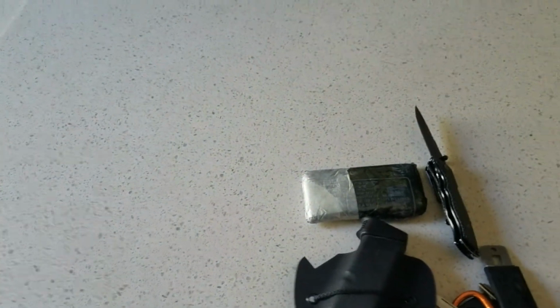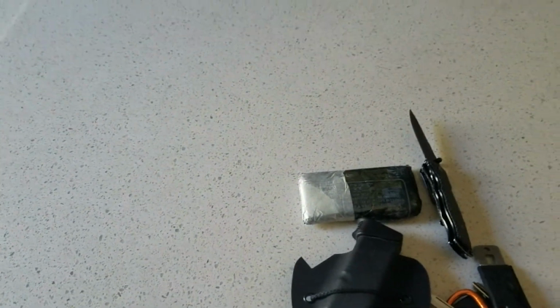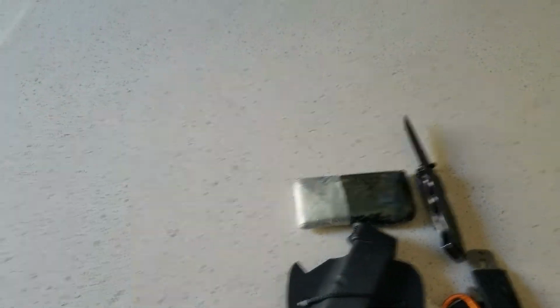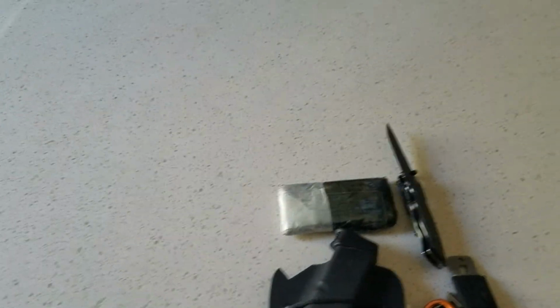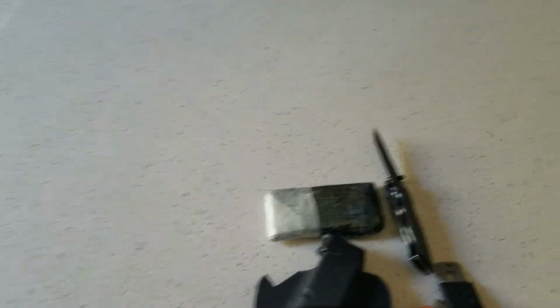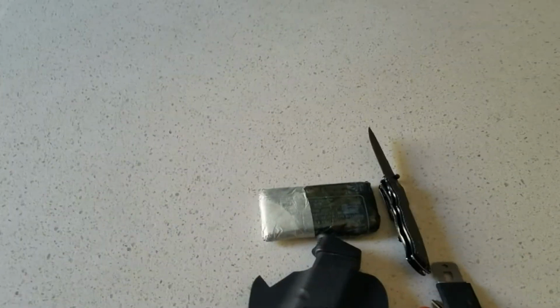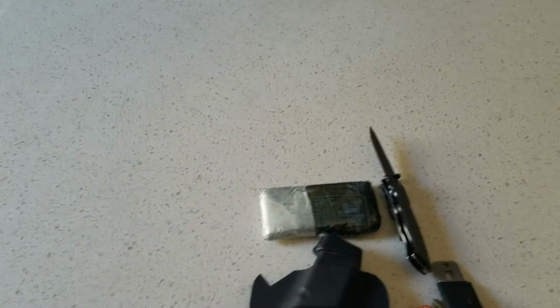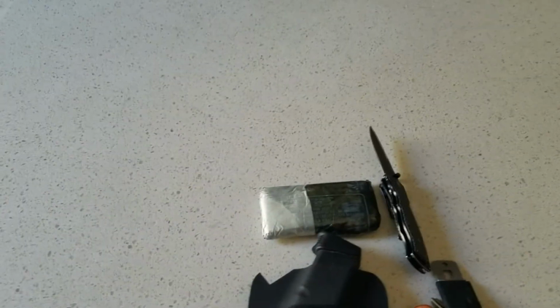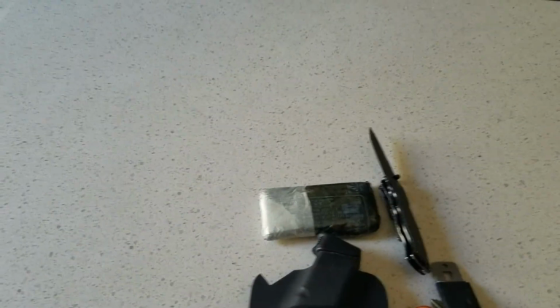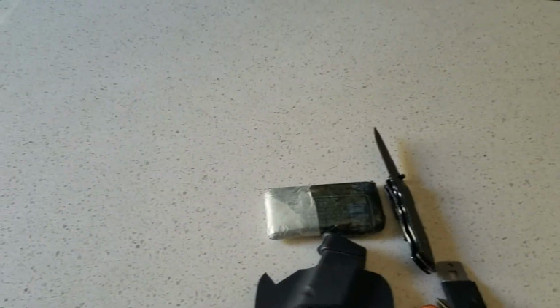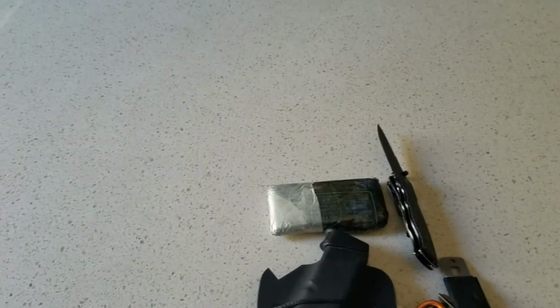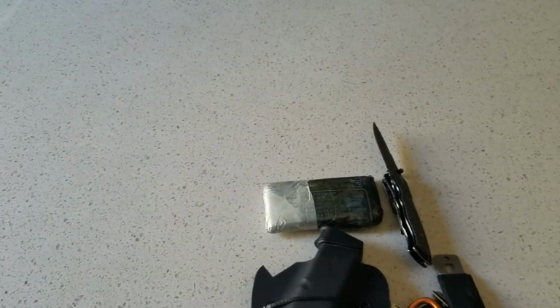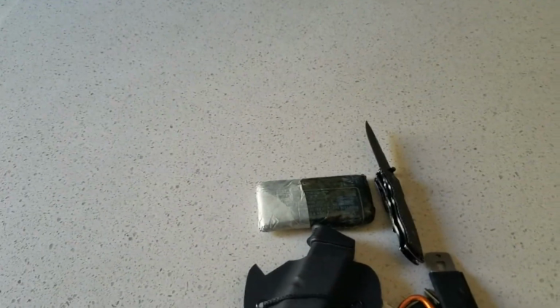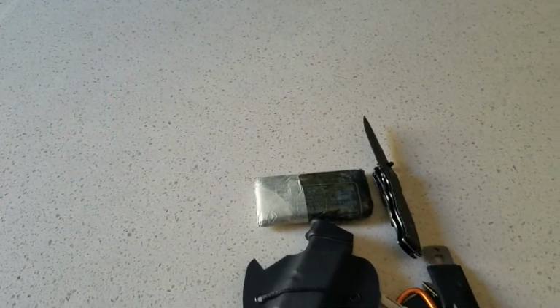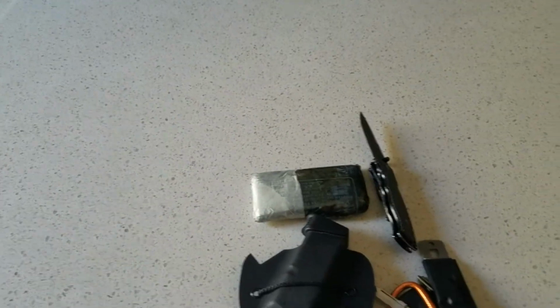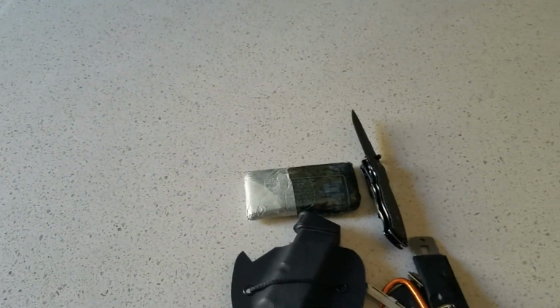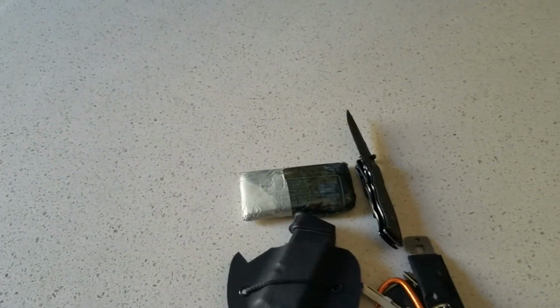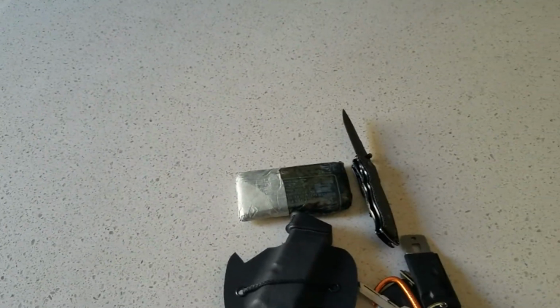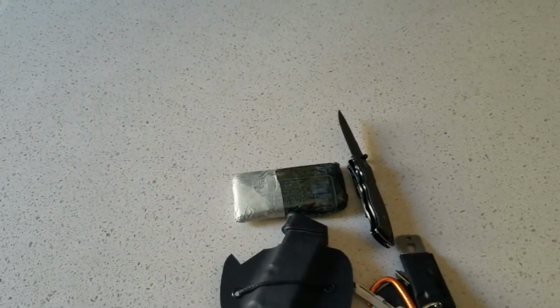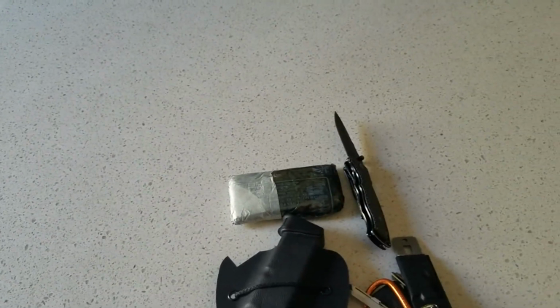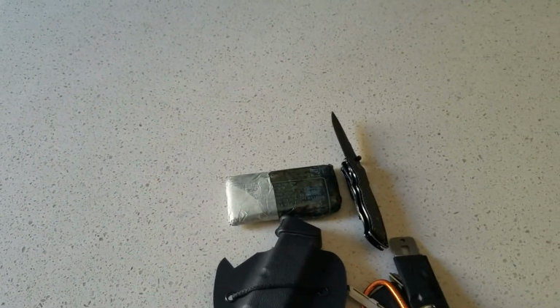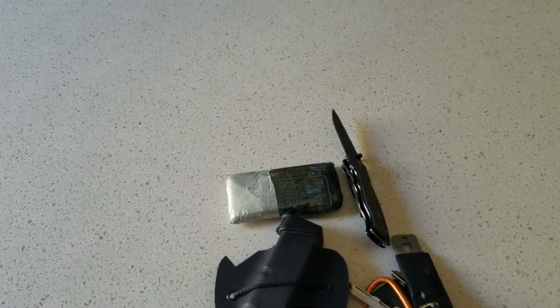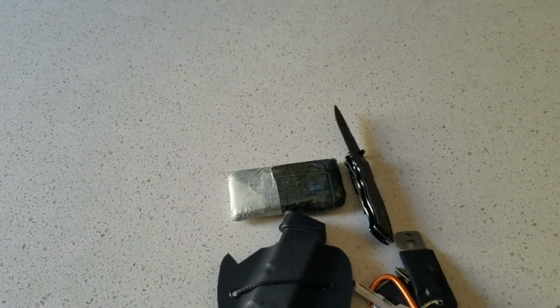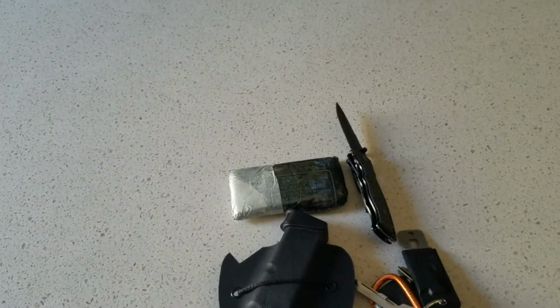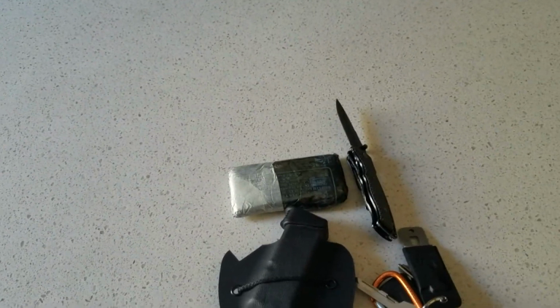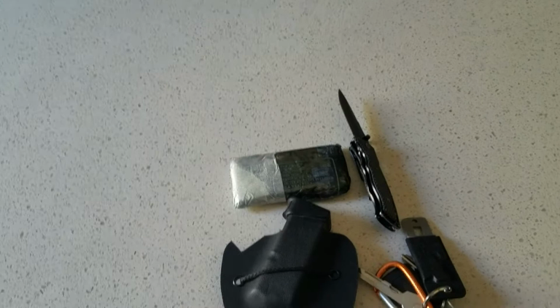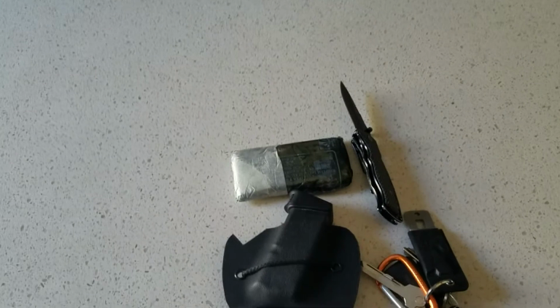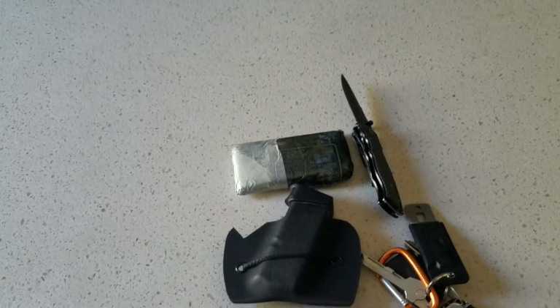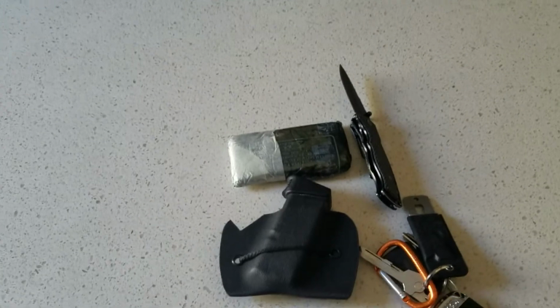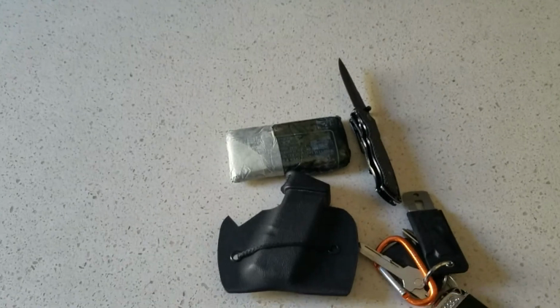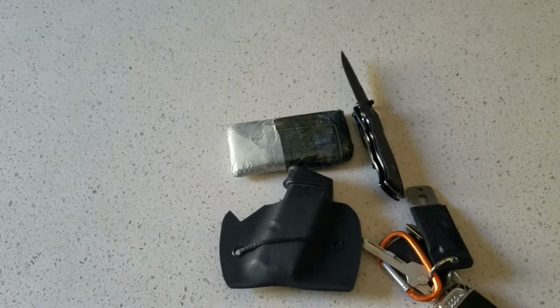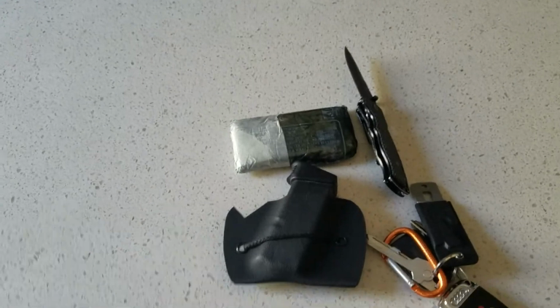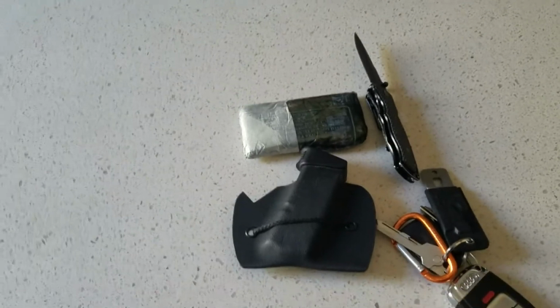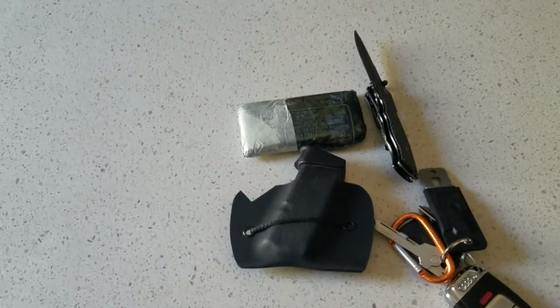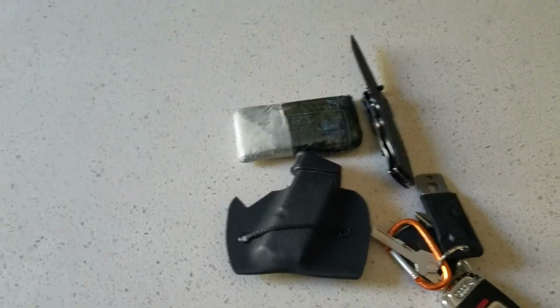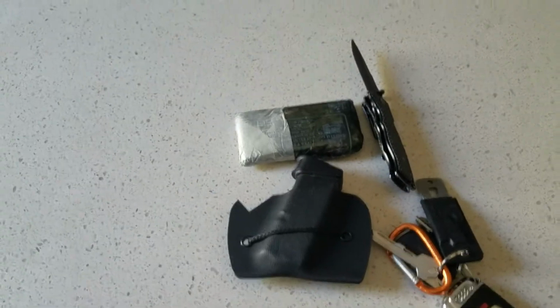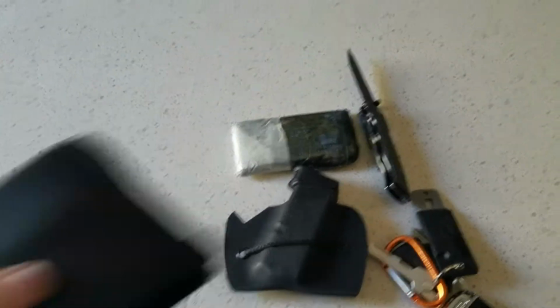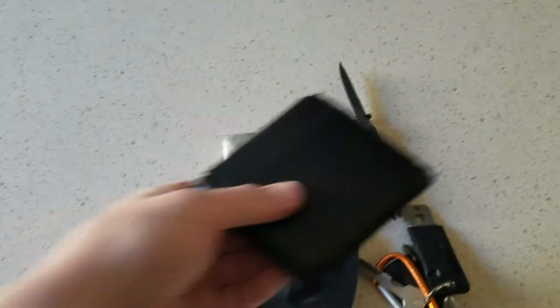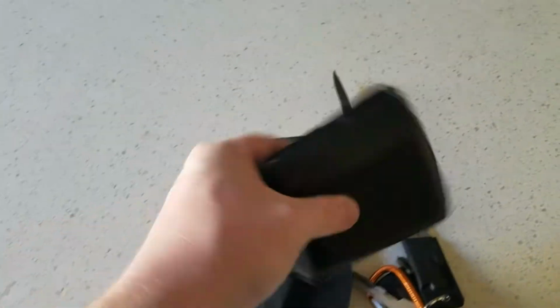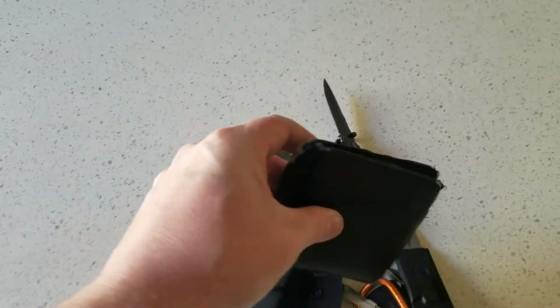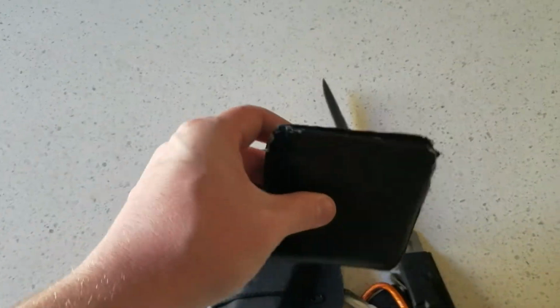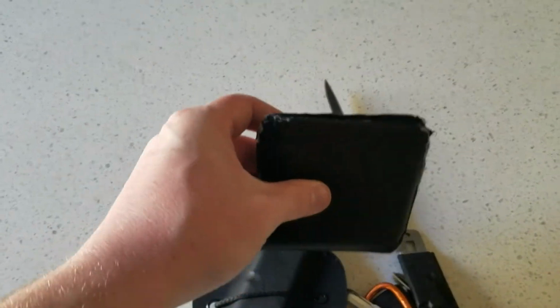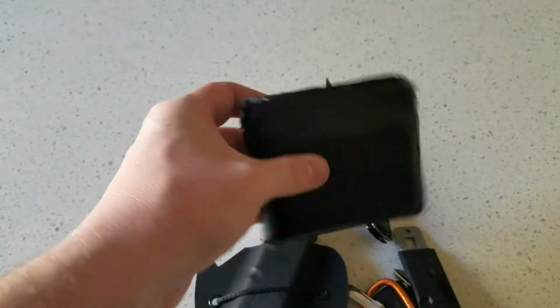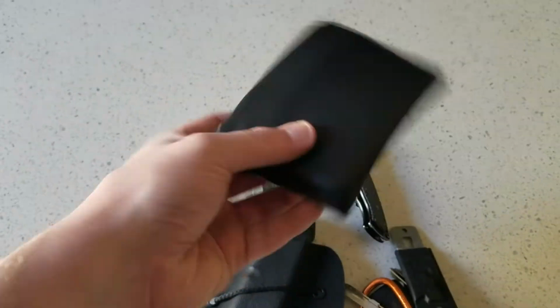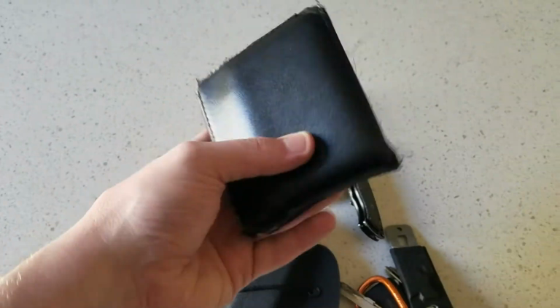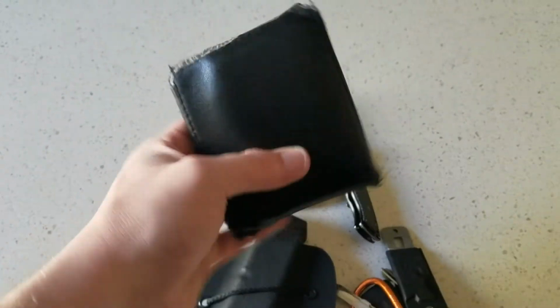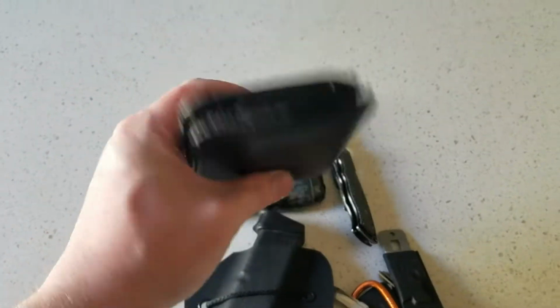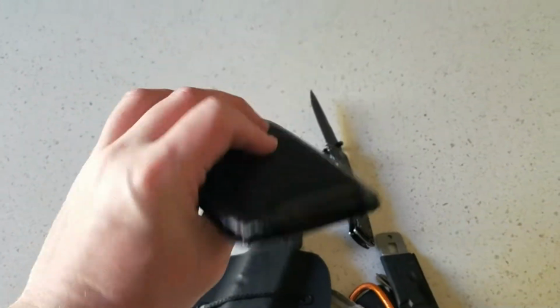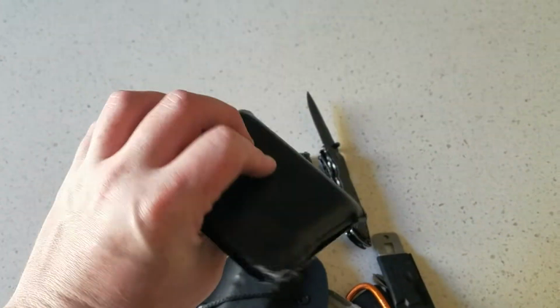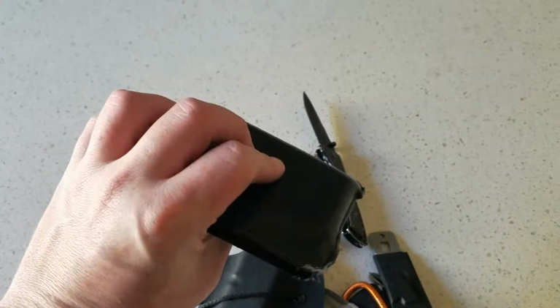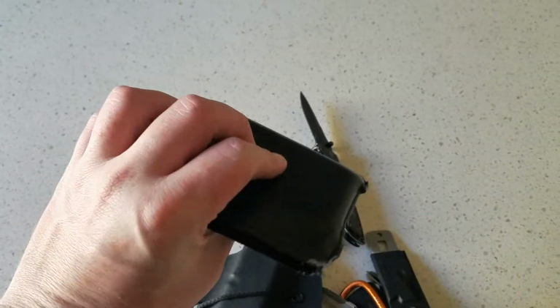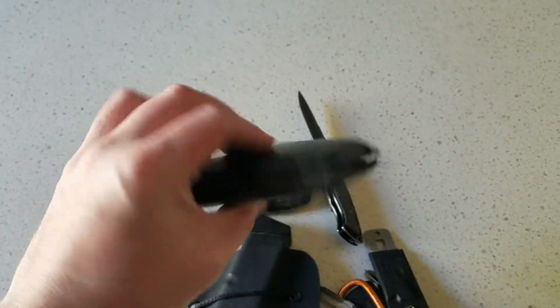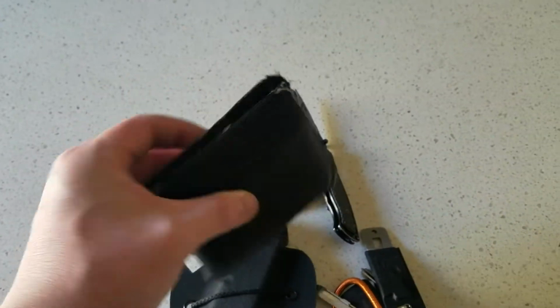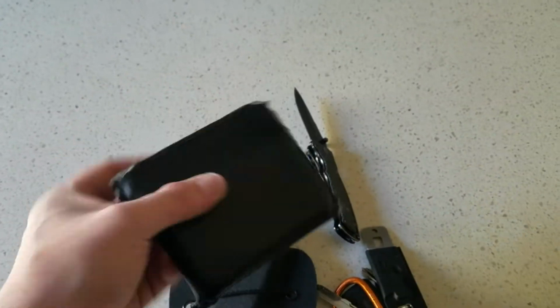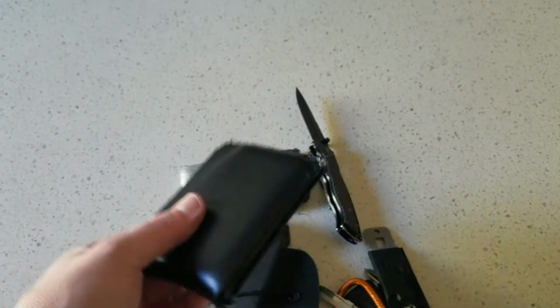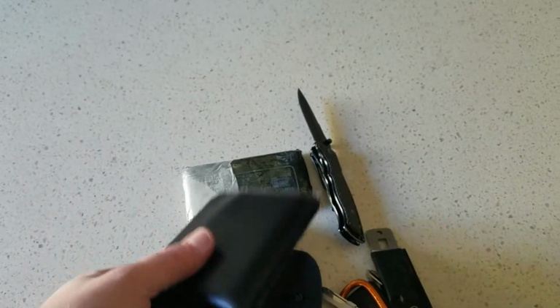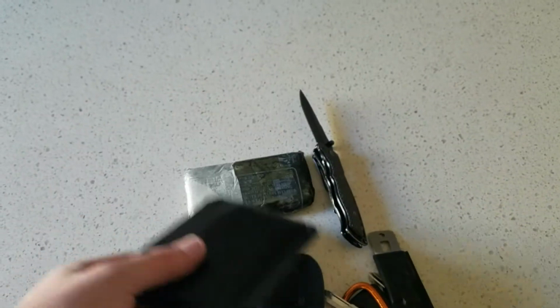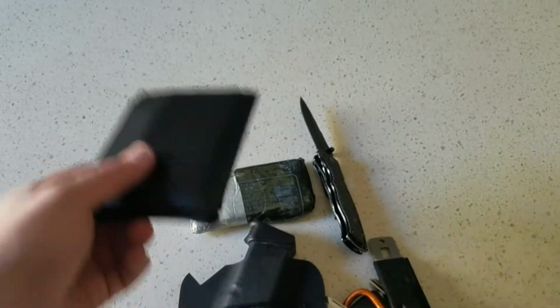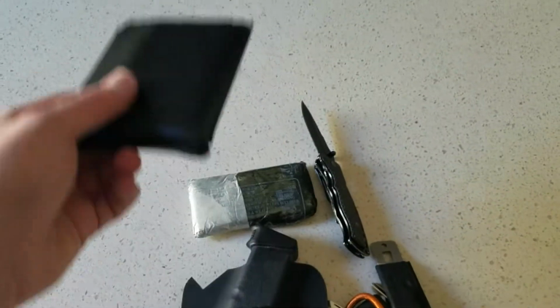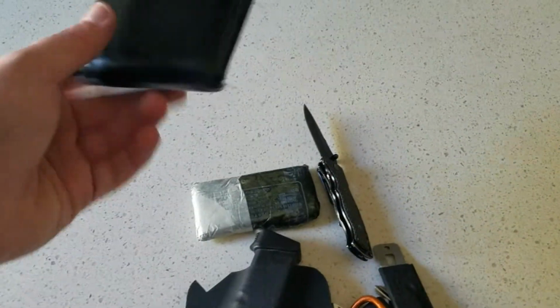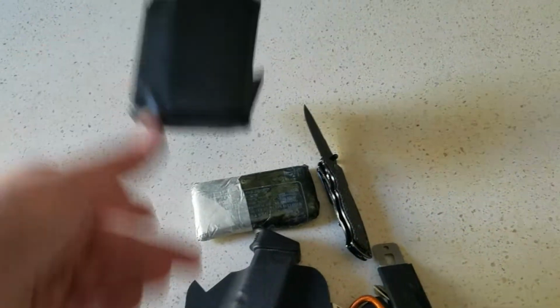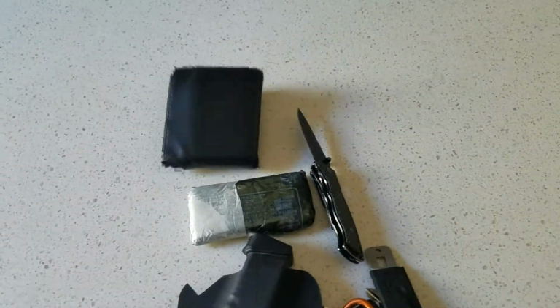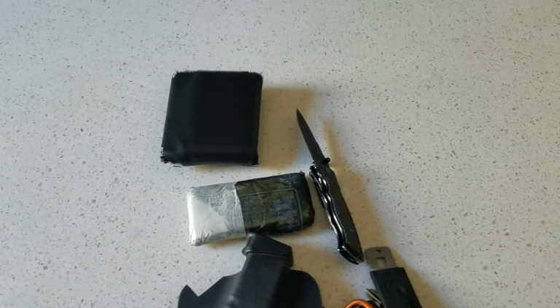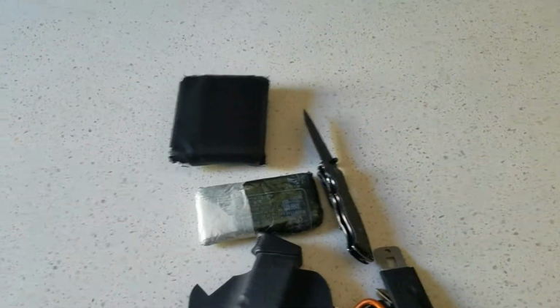I also have a belt loop that I'll throw the mag into sometimes. And then I've got a generic wallet, which is beat to hell — I actually need a new one.